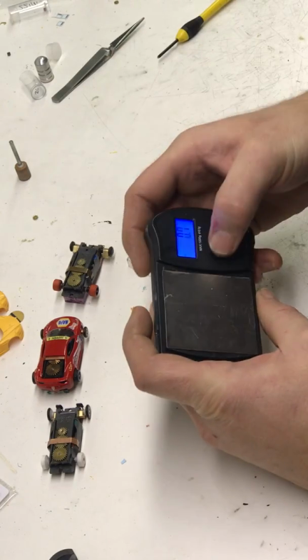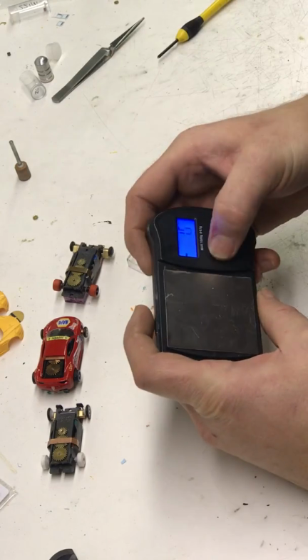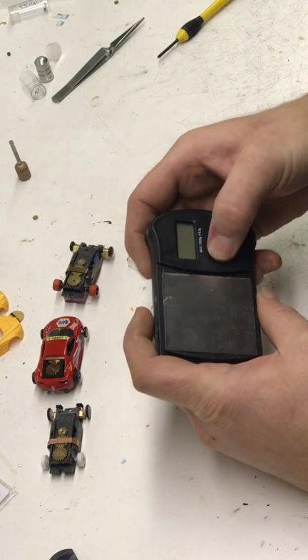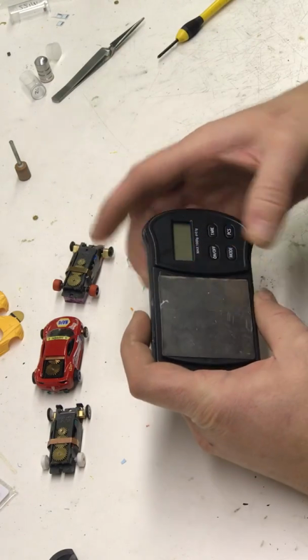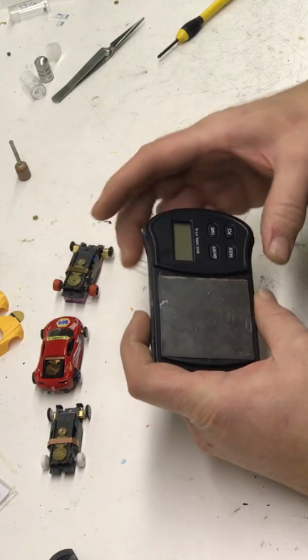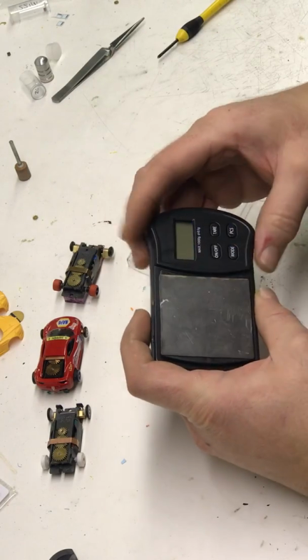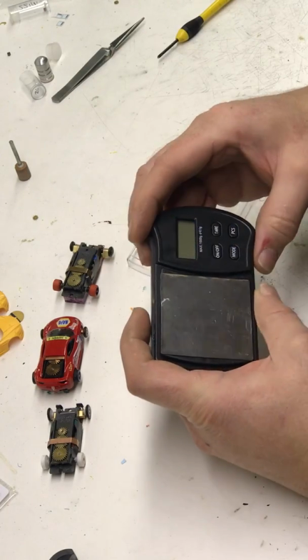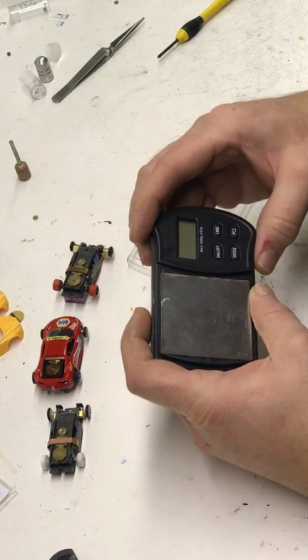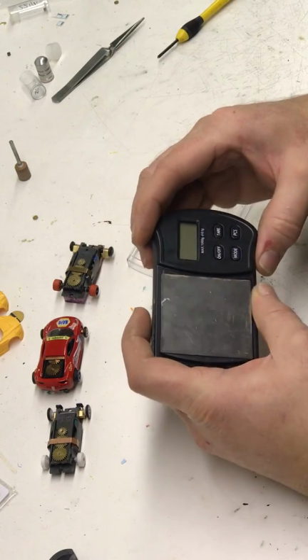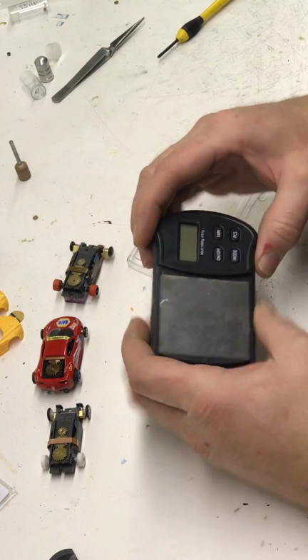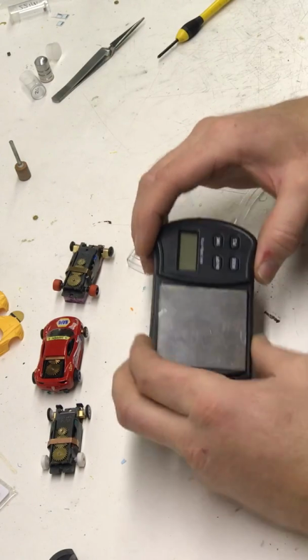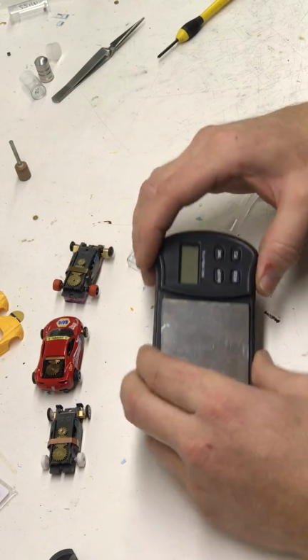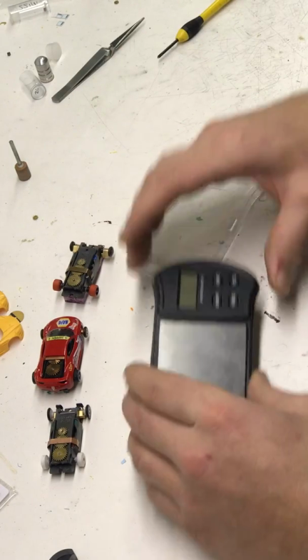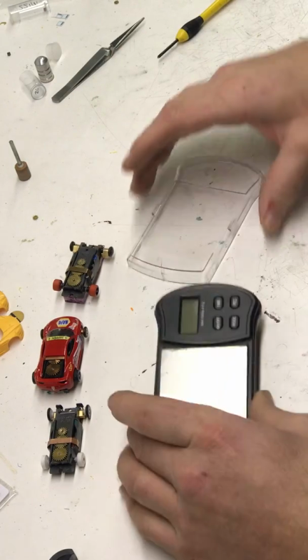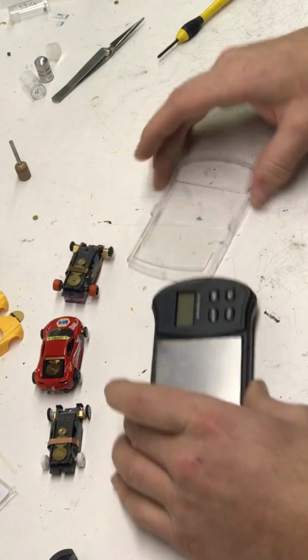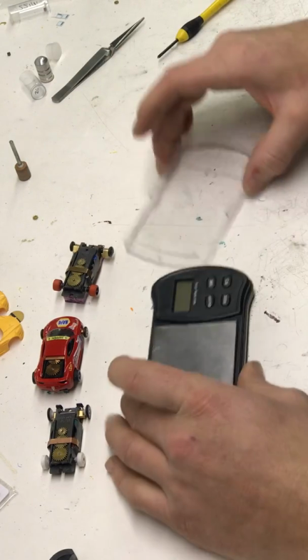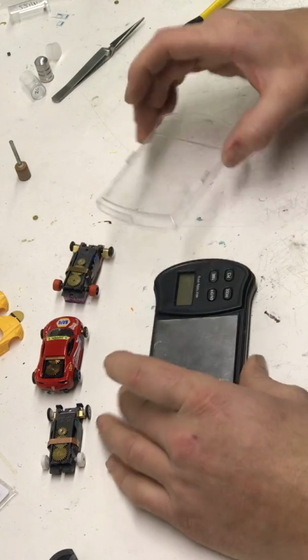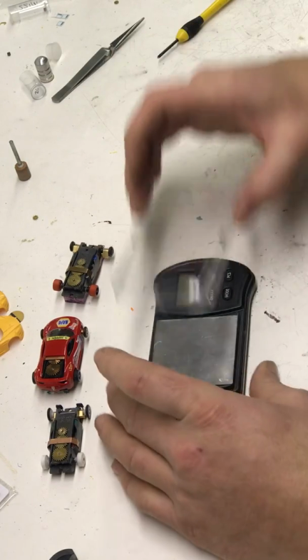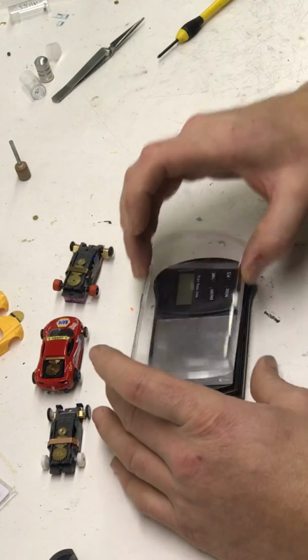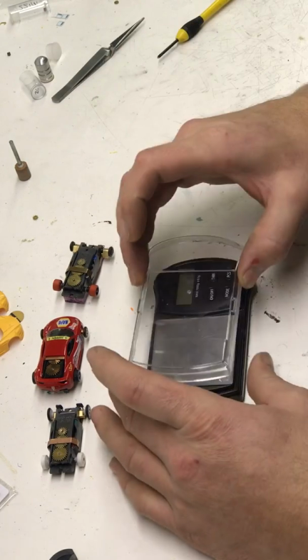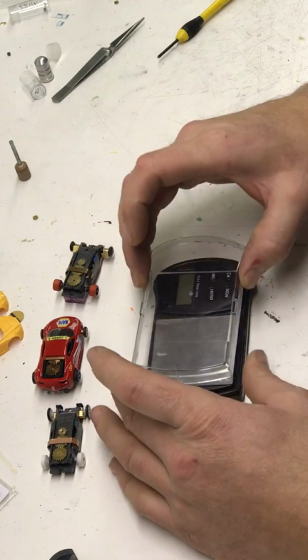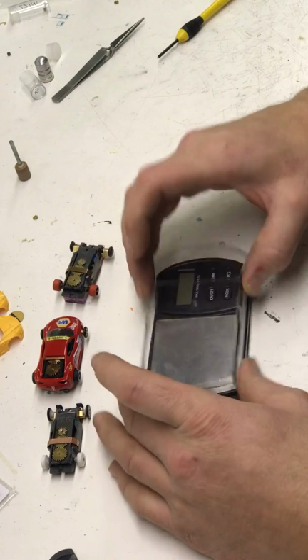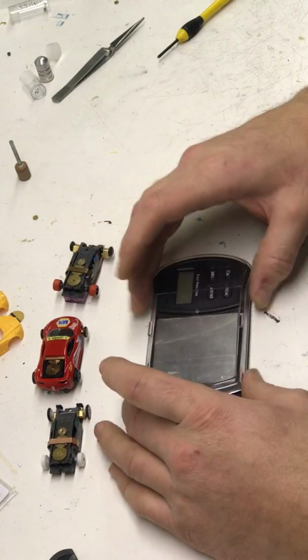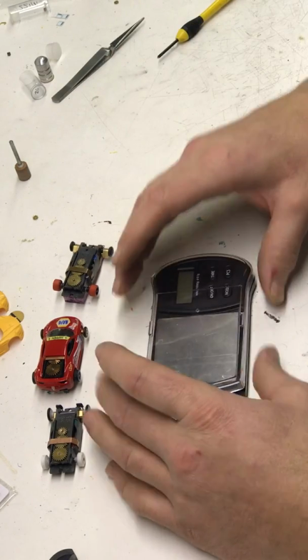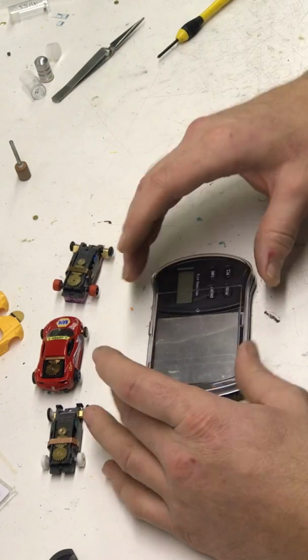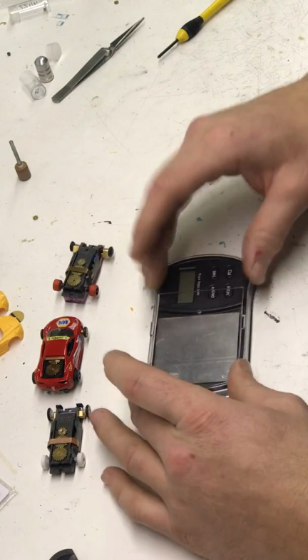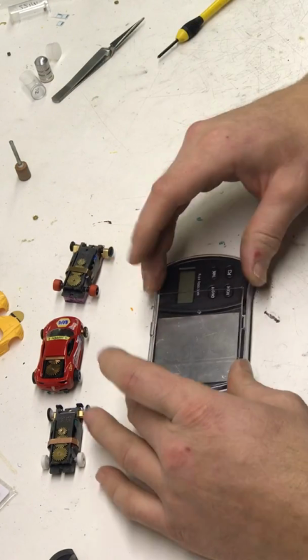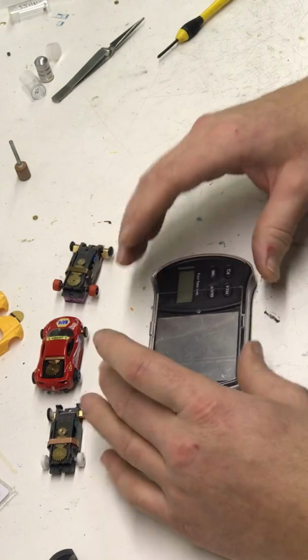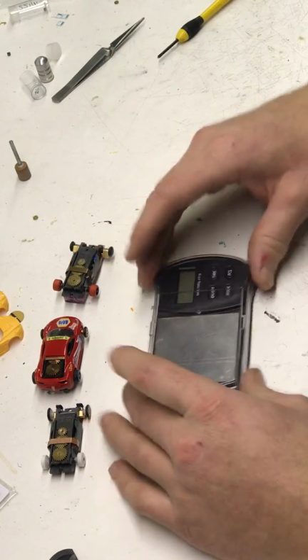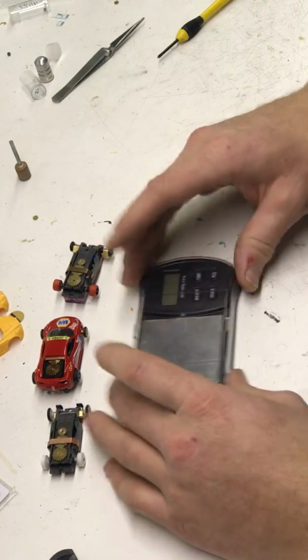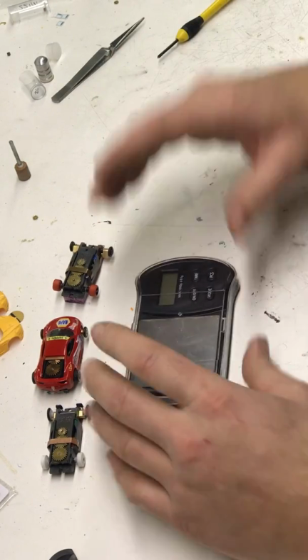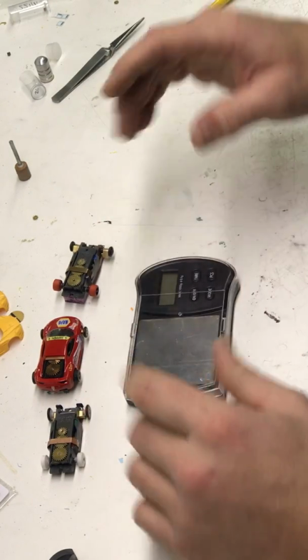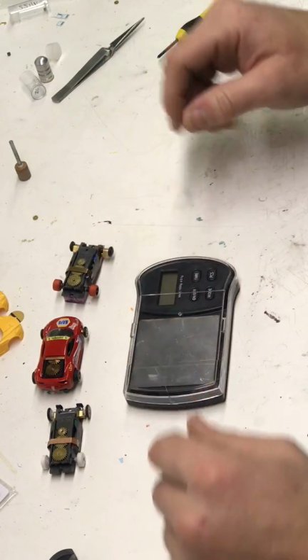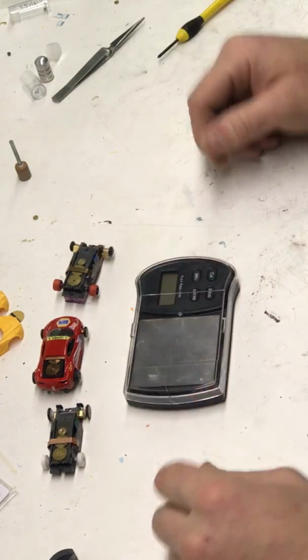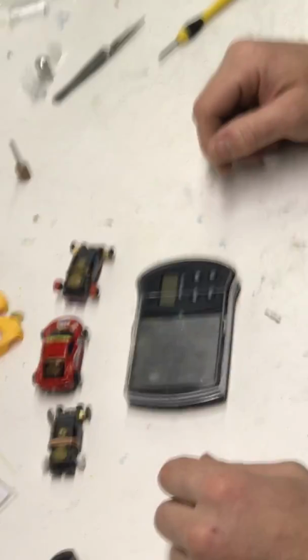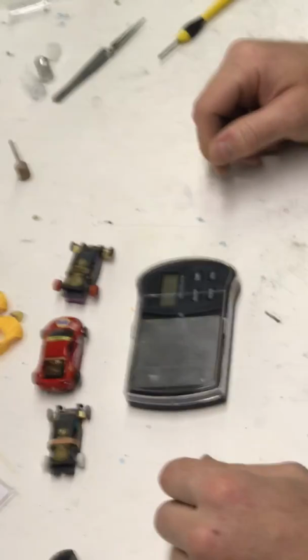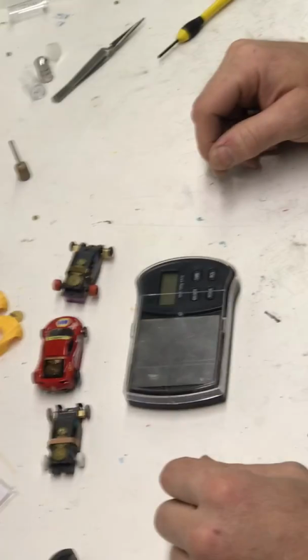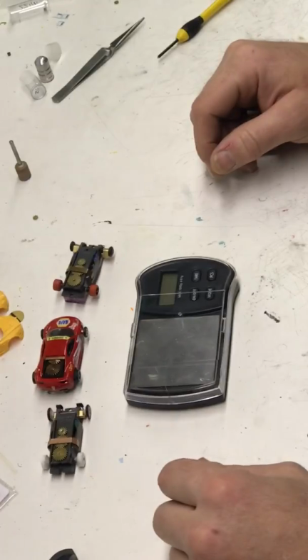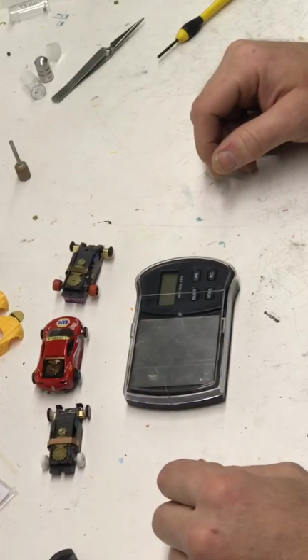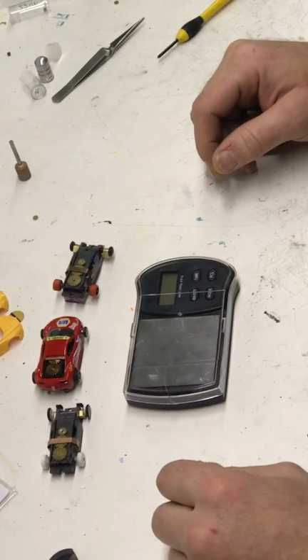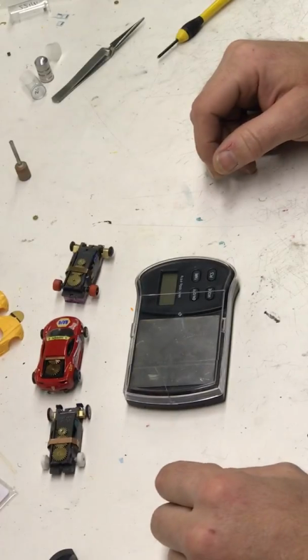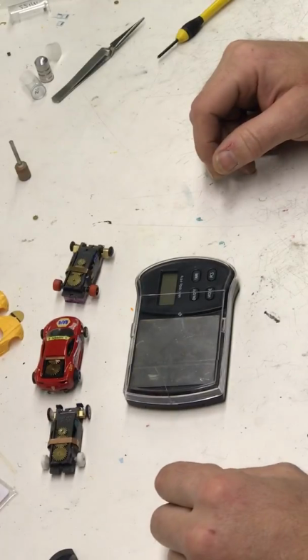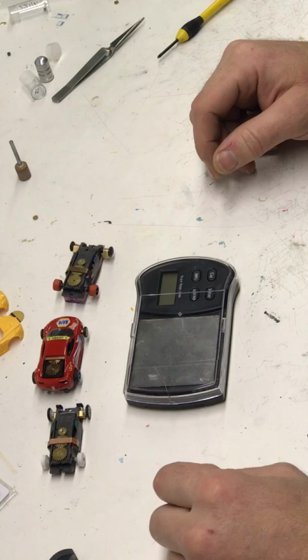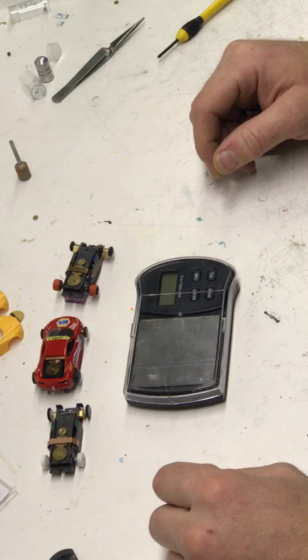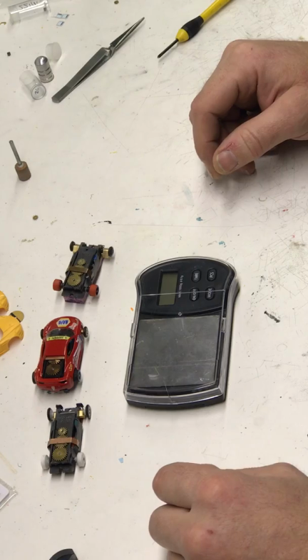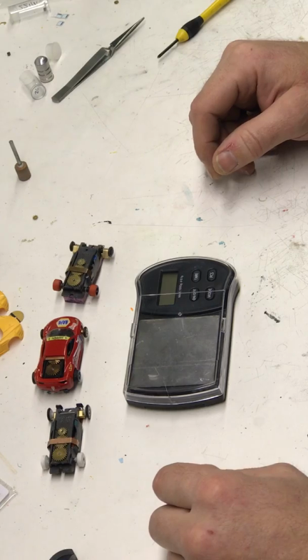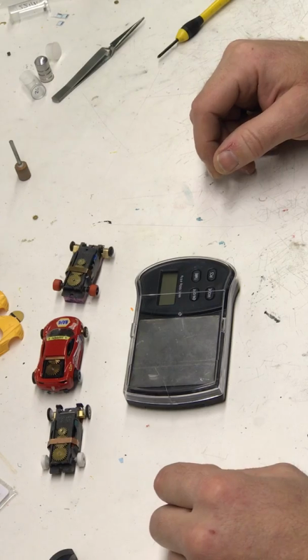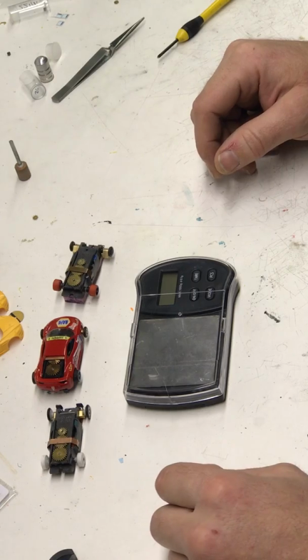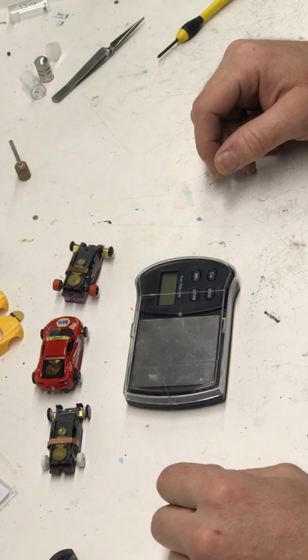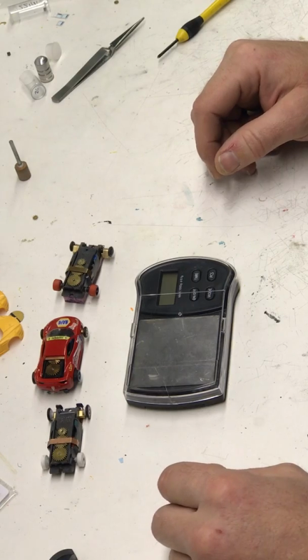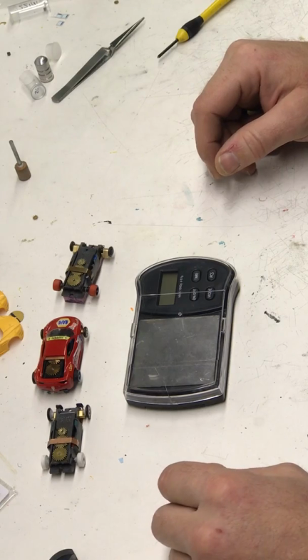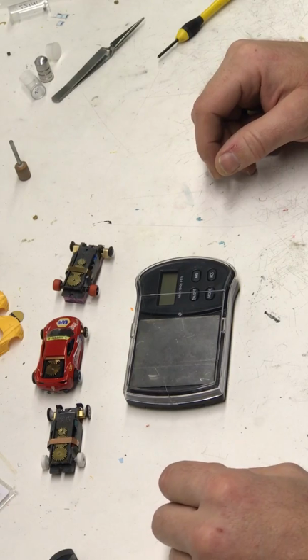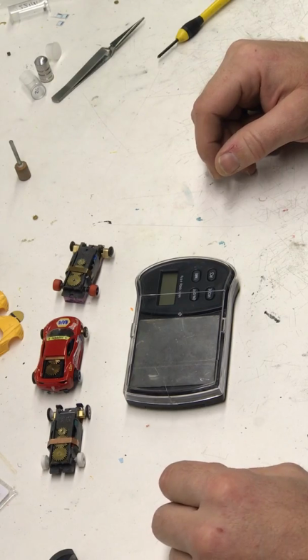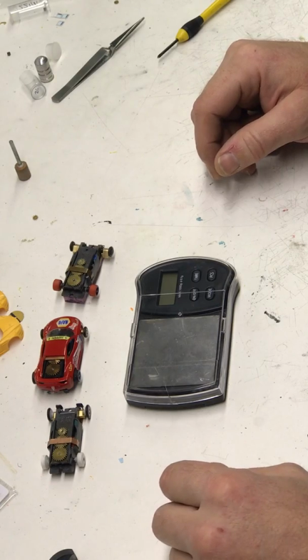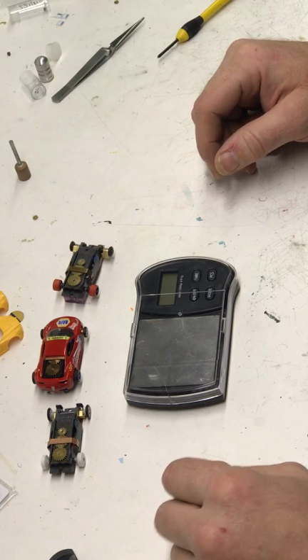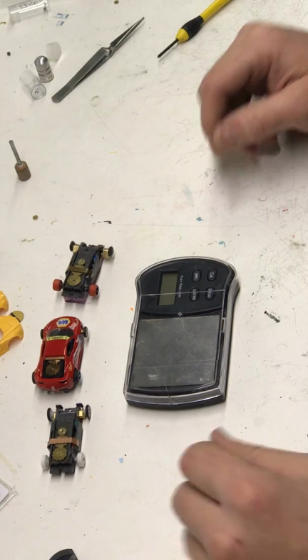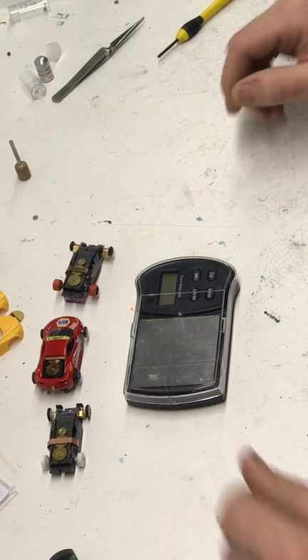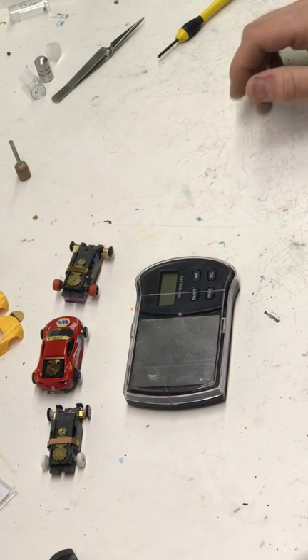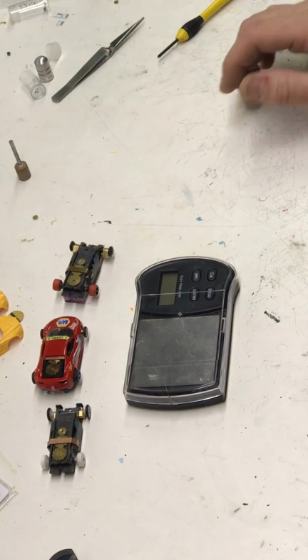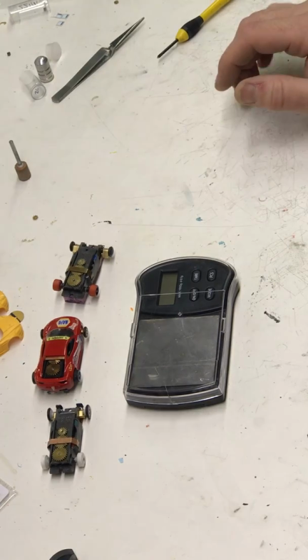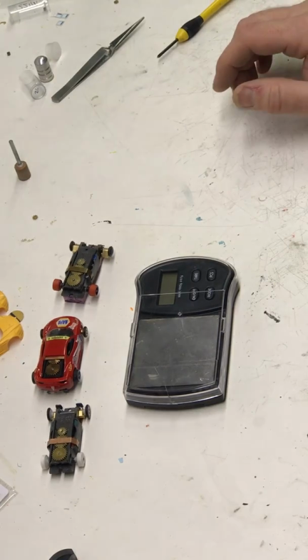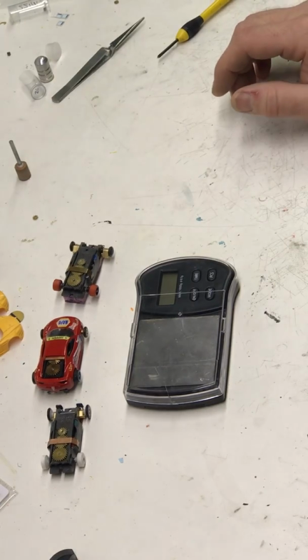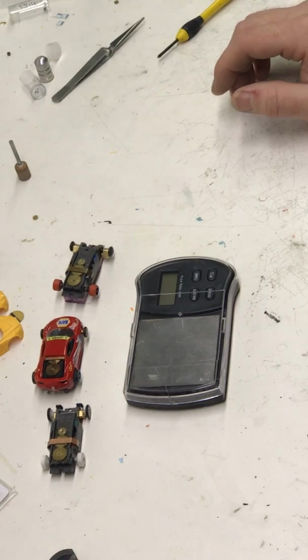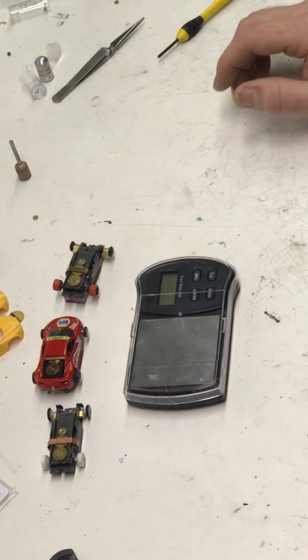Ten bucks and about ten minutes of fooling around and I got myself a downforce meter for my T-jets. Hopefully this helps you guys out a little bit — try and tune your cars, make them that much faster. Enjoy.